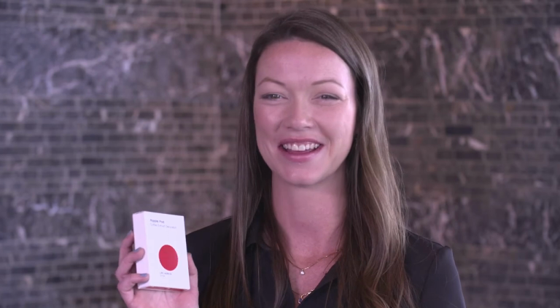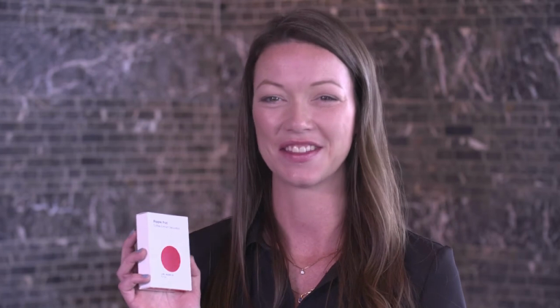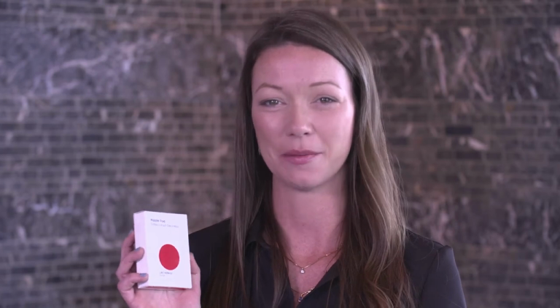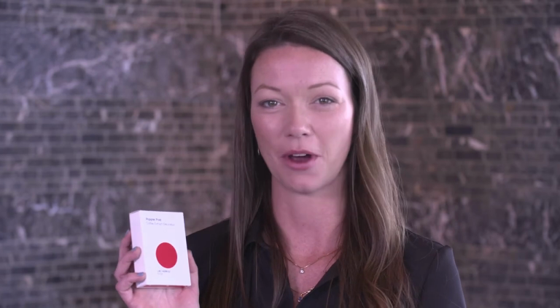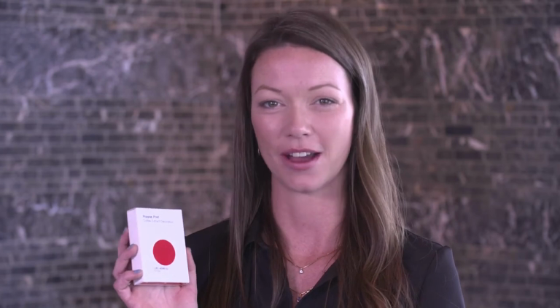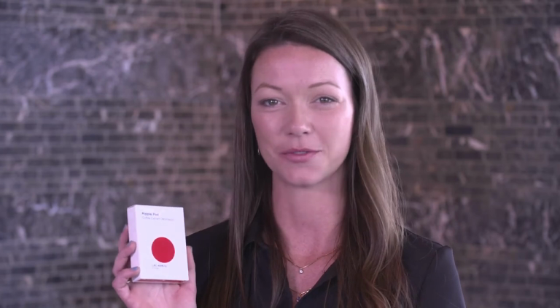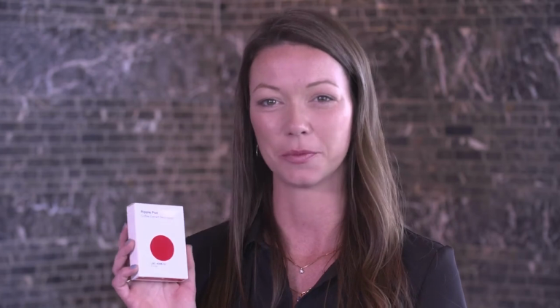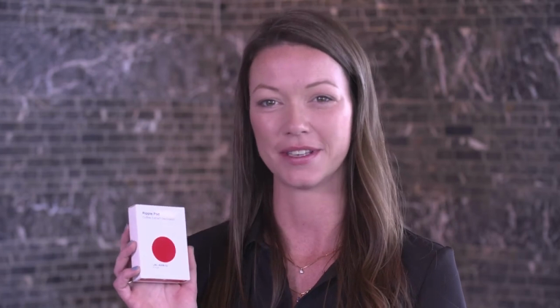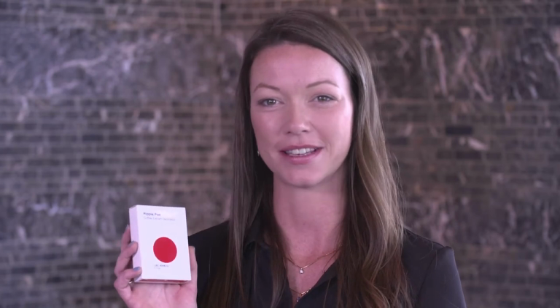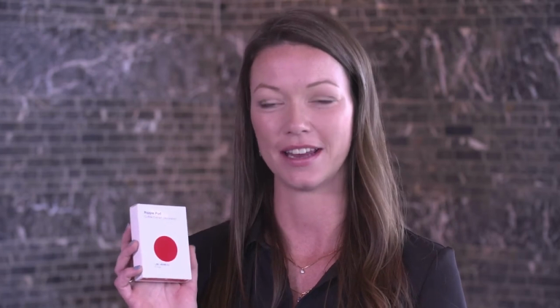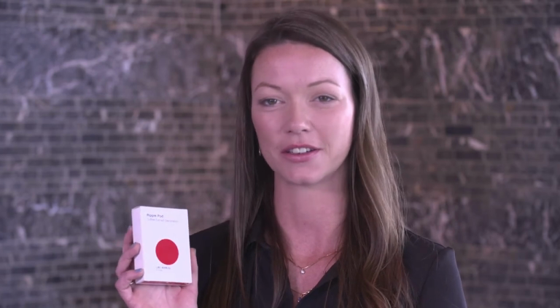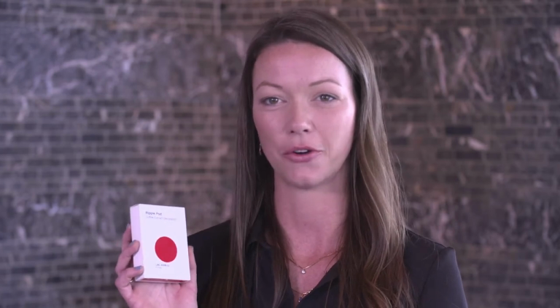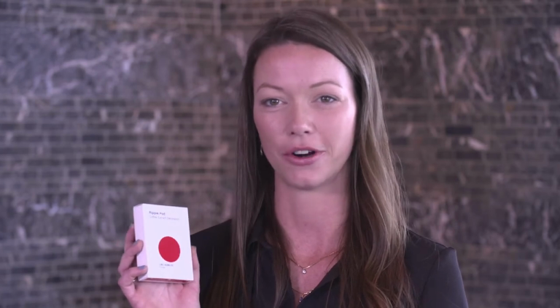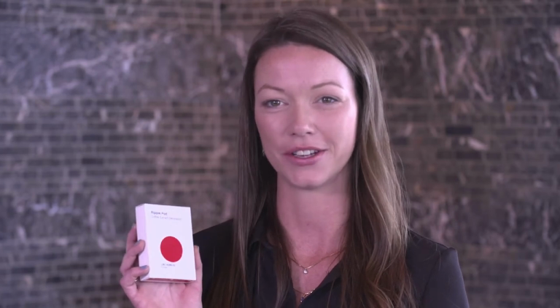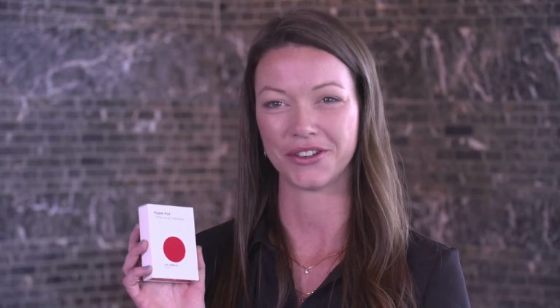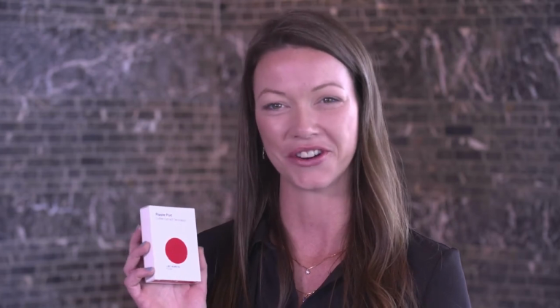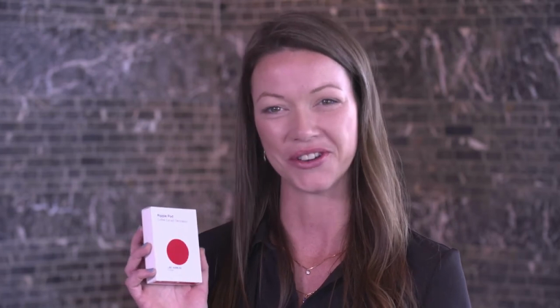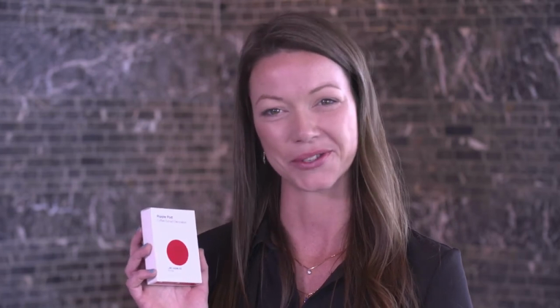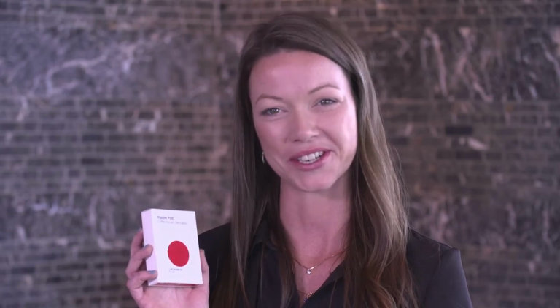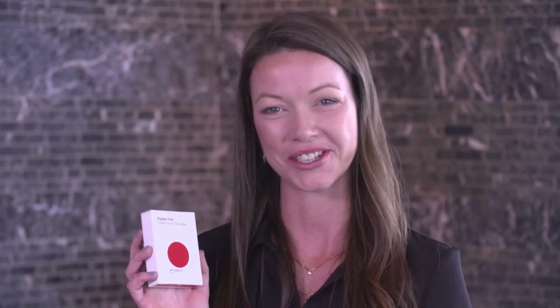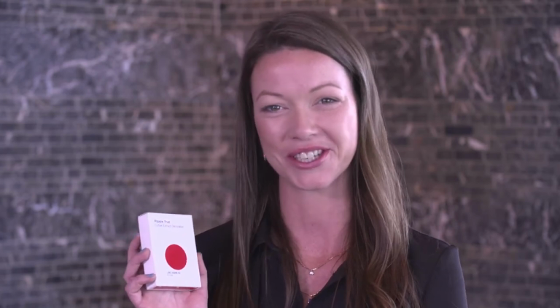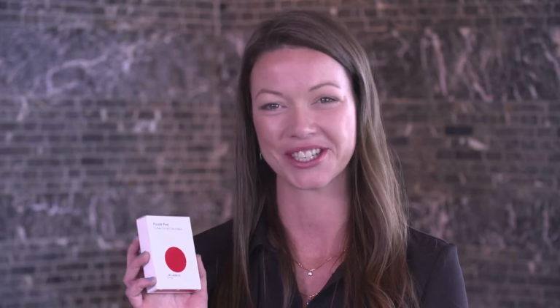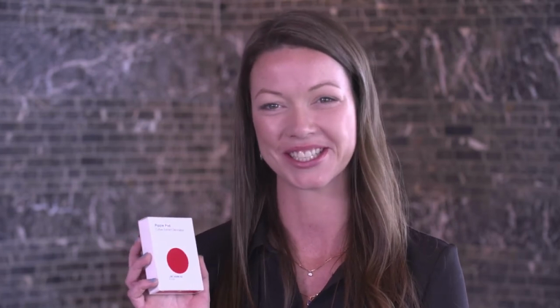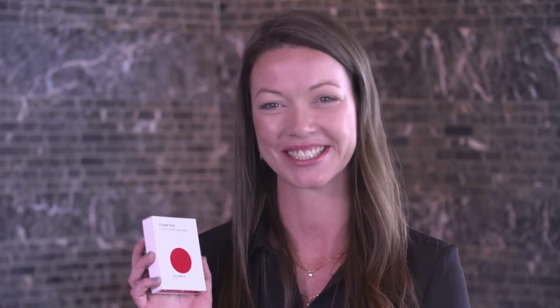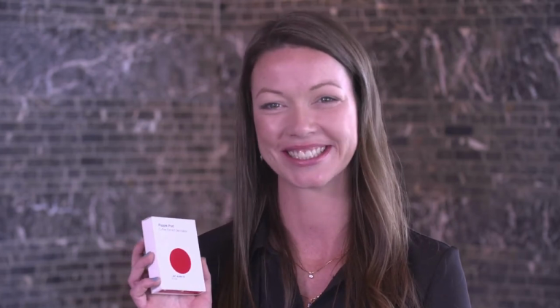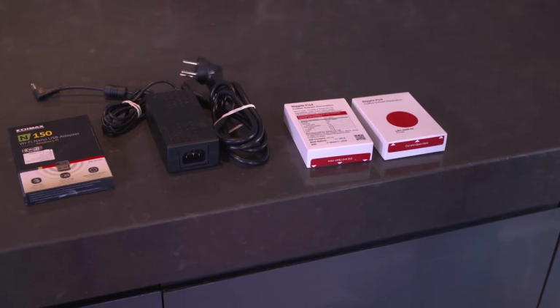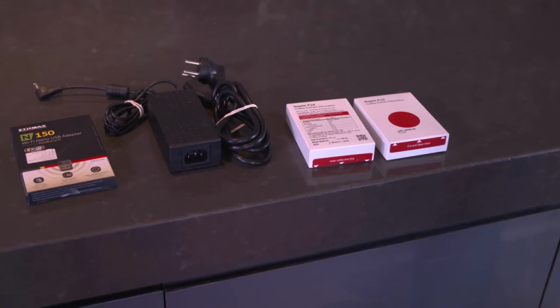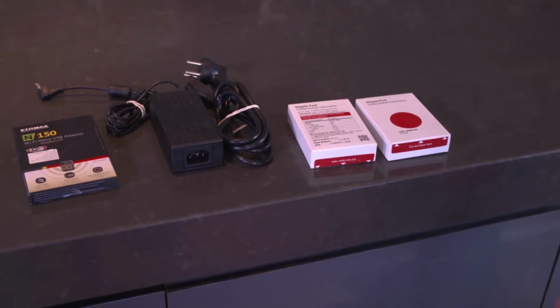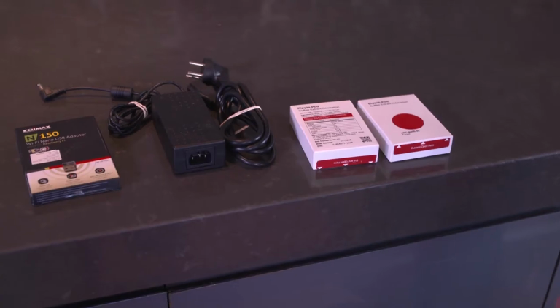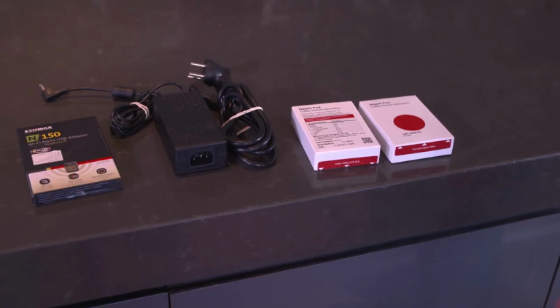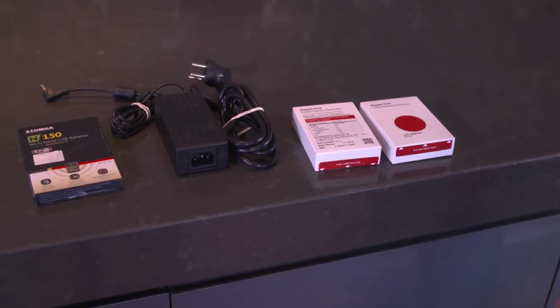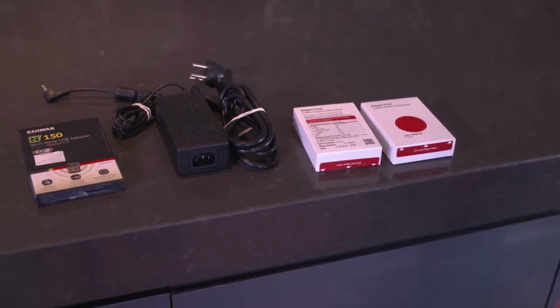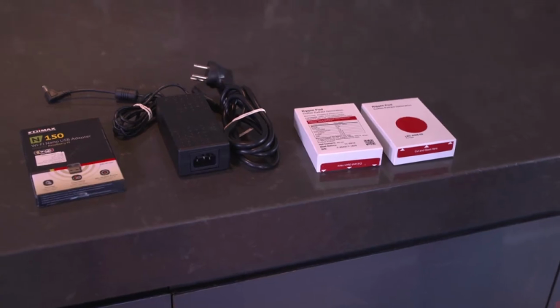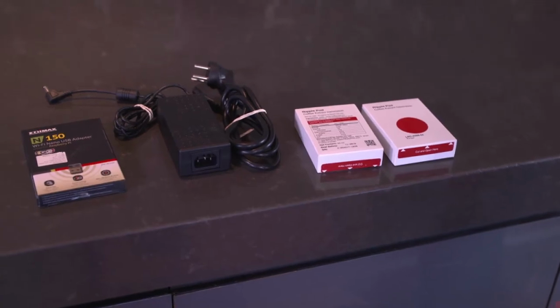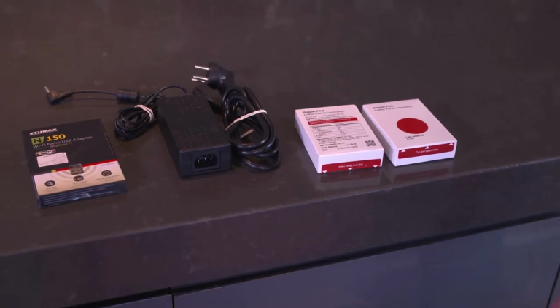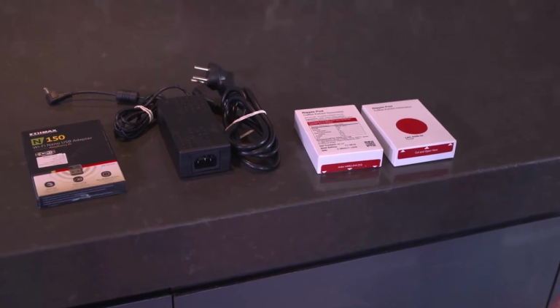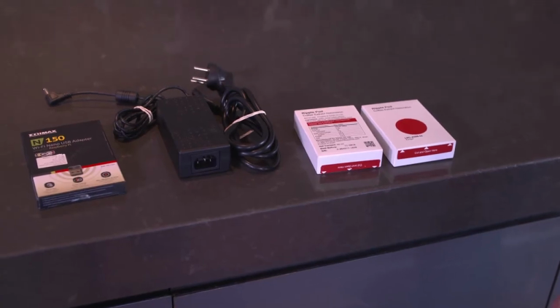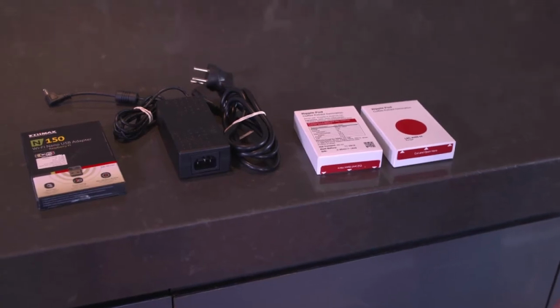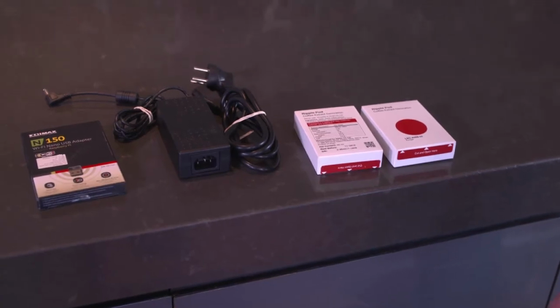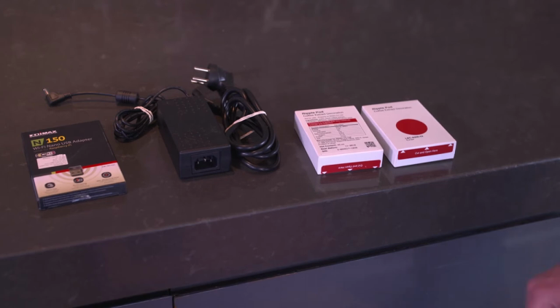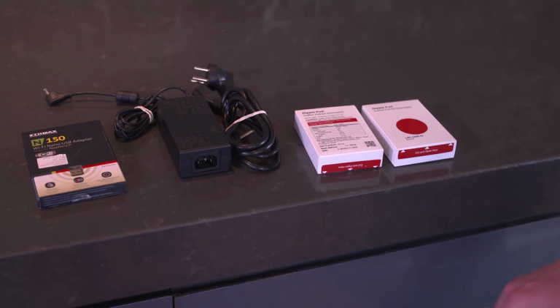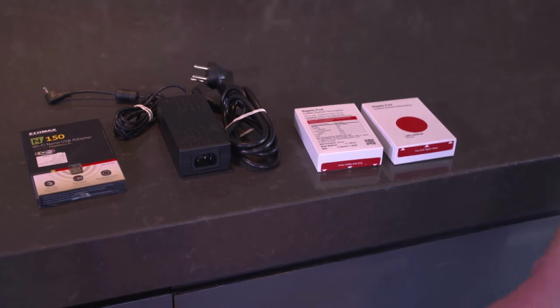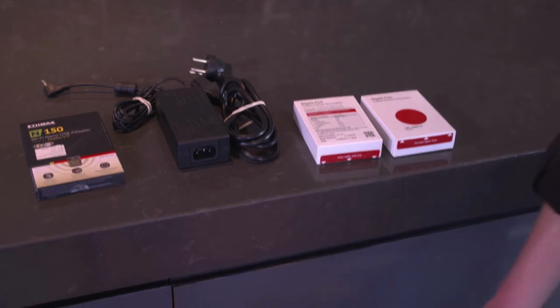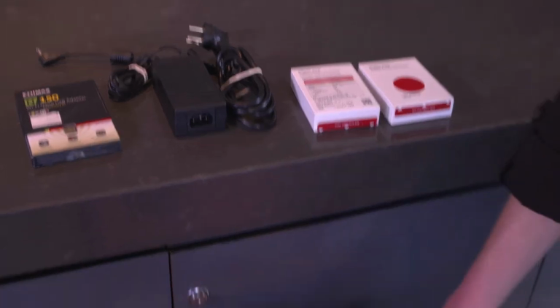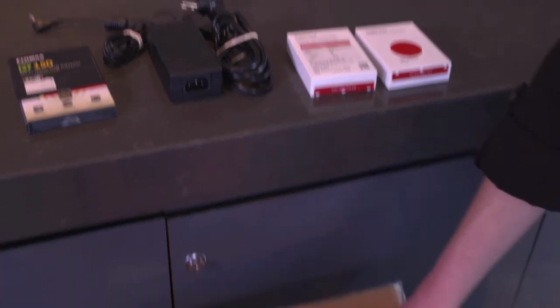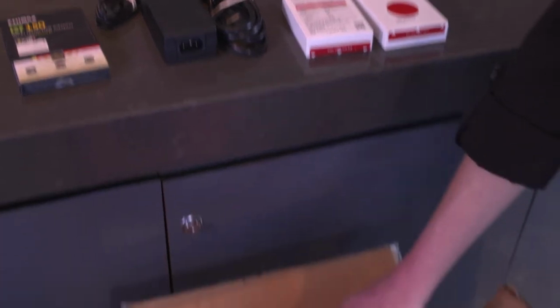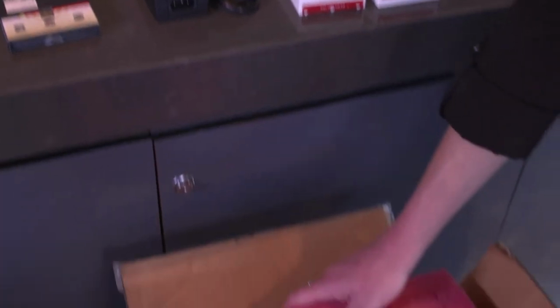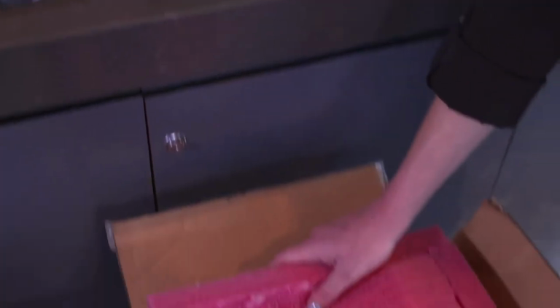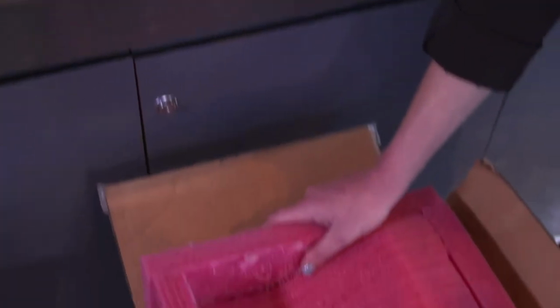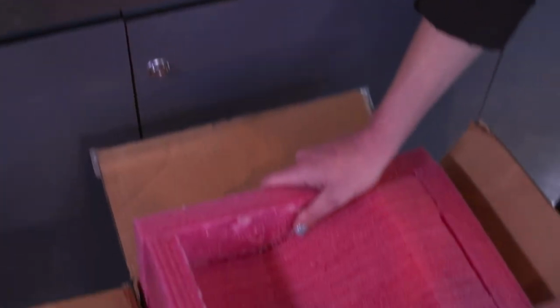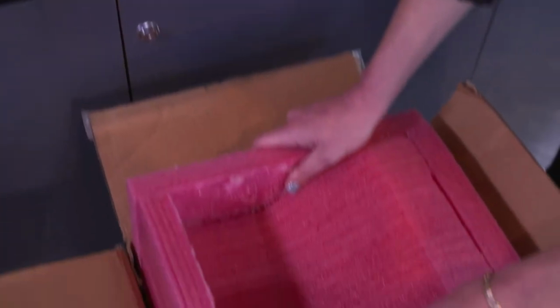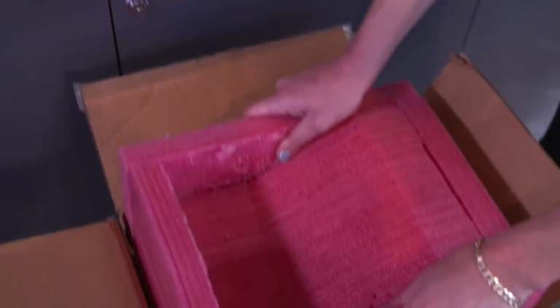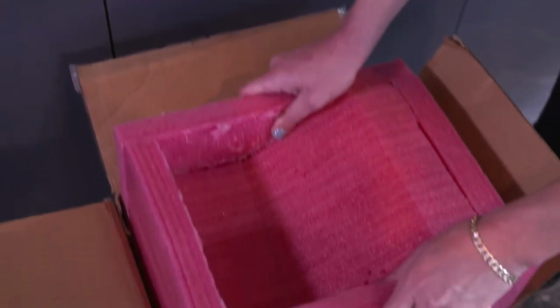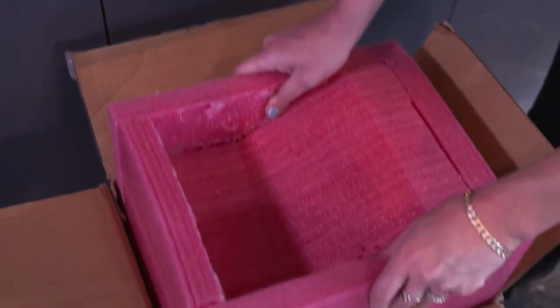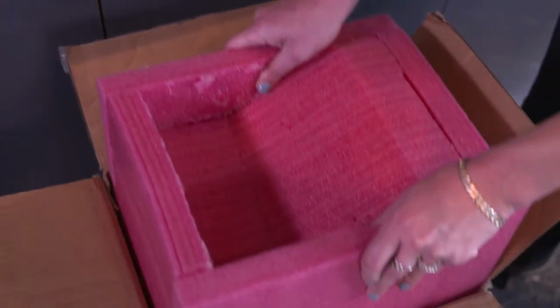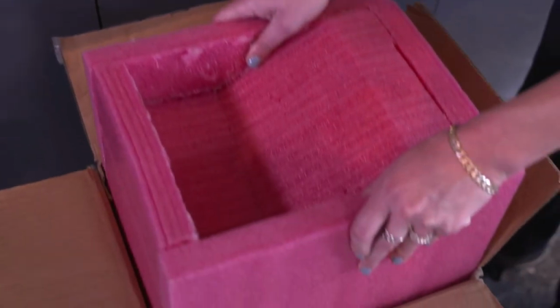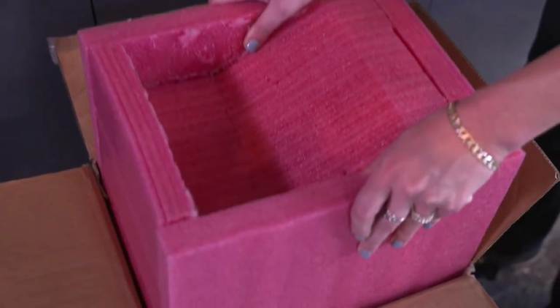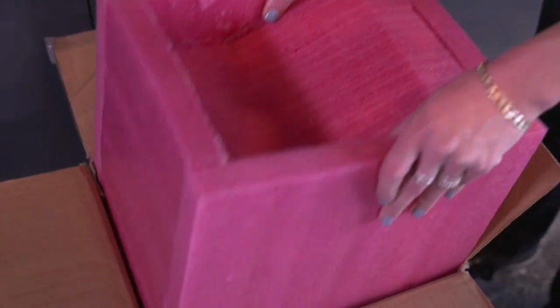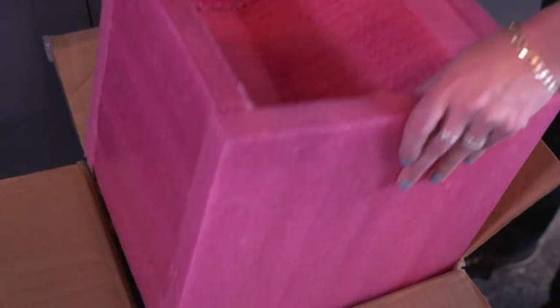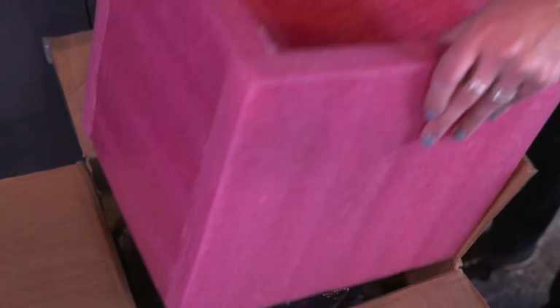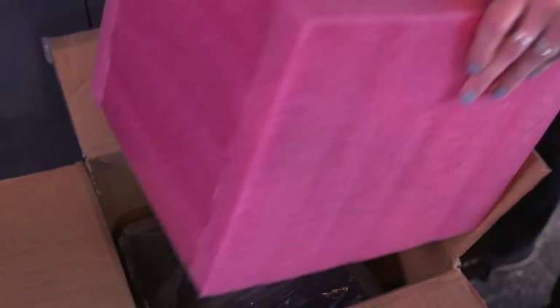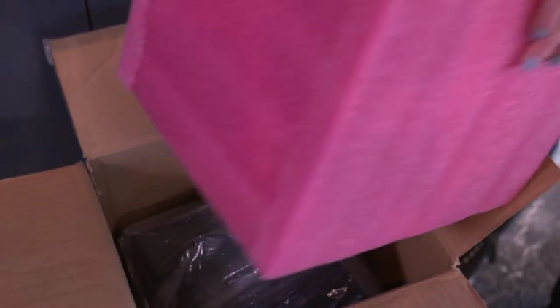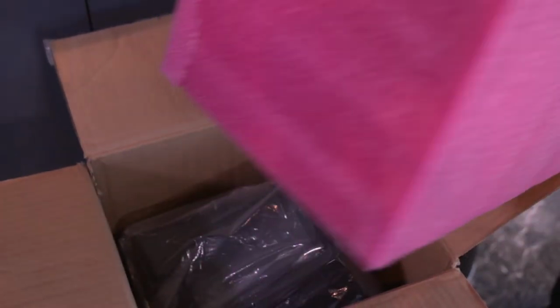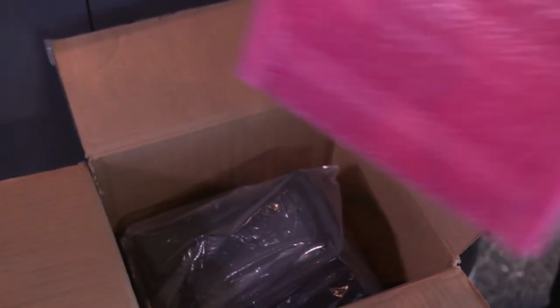The pods will be sent according to your usage. After you have verified that all parts have arrived, you can pull out the pink foam packaging.